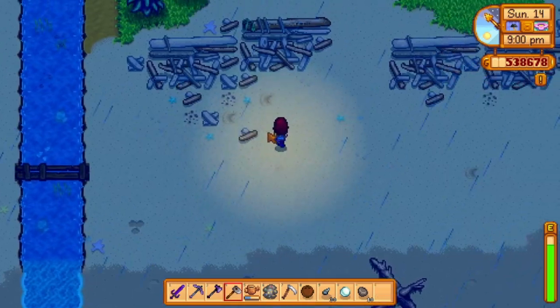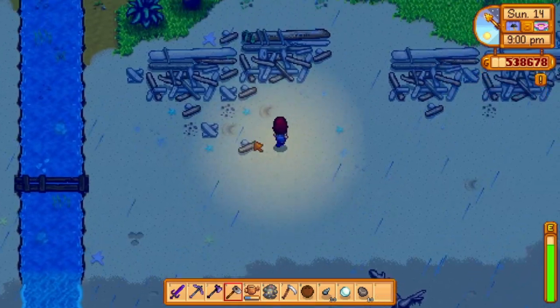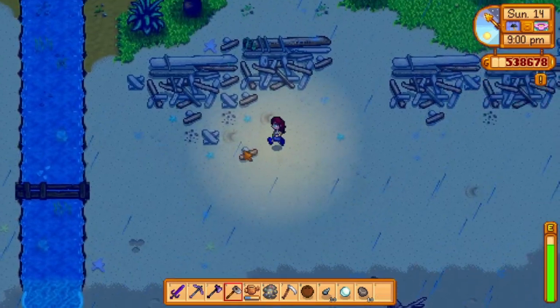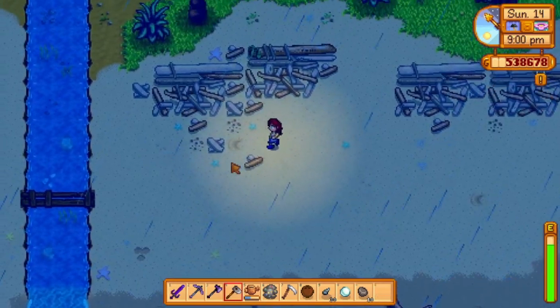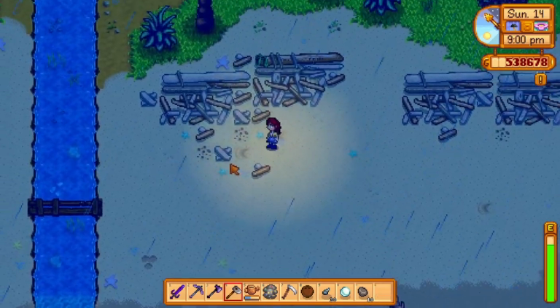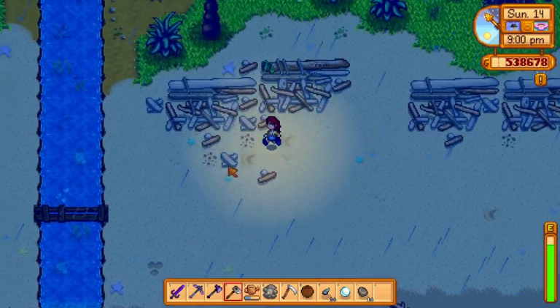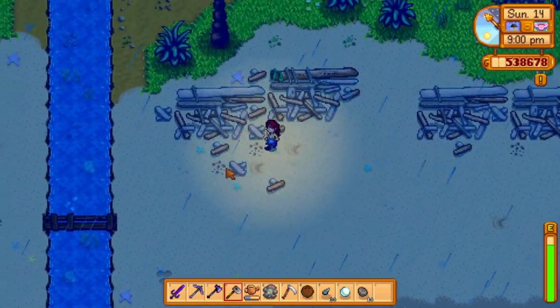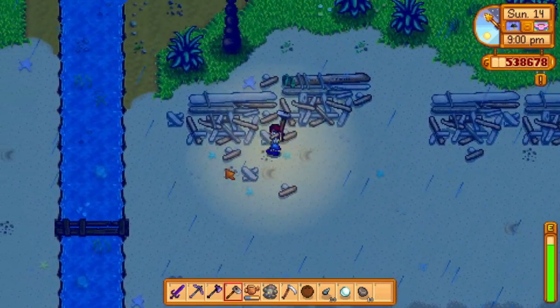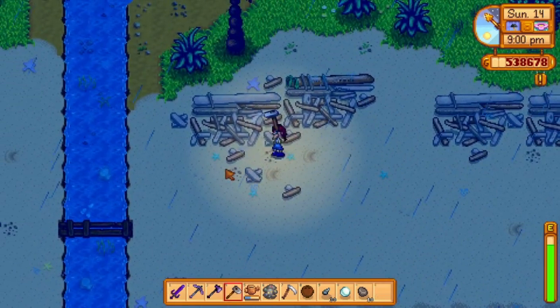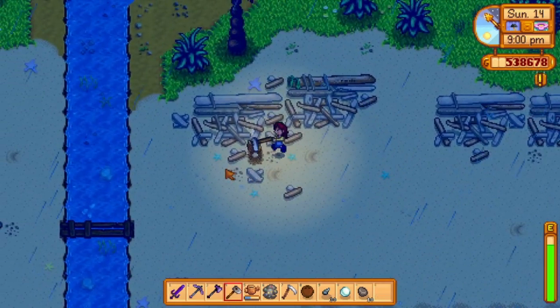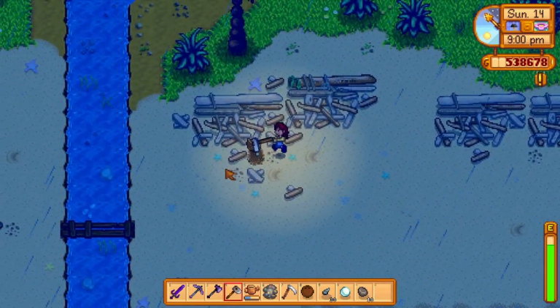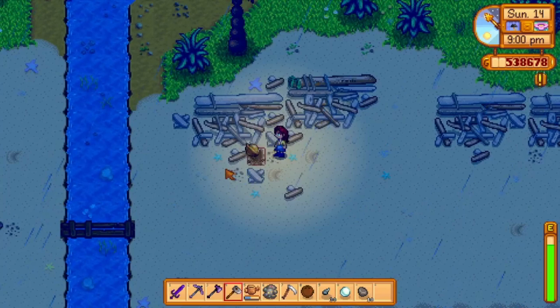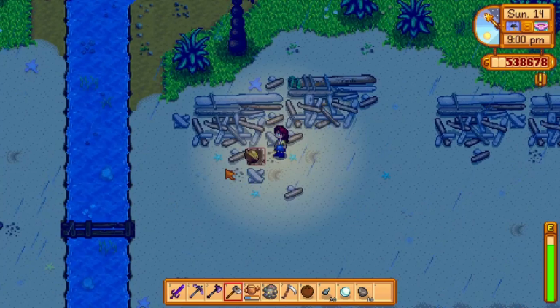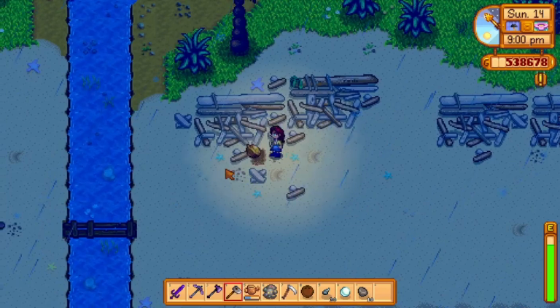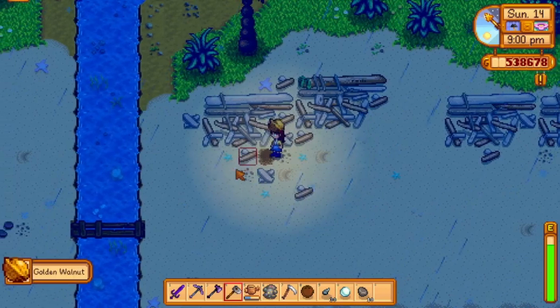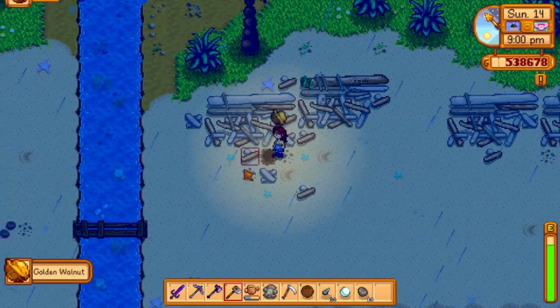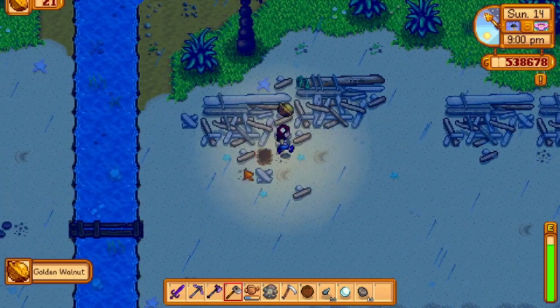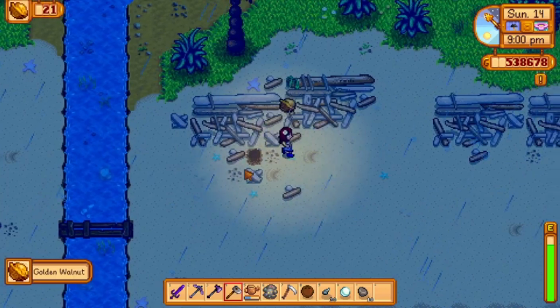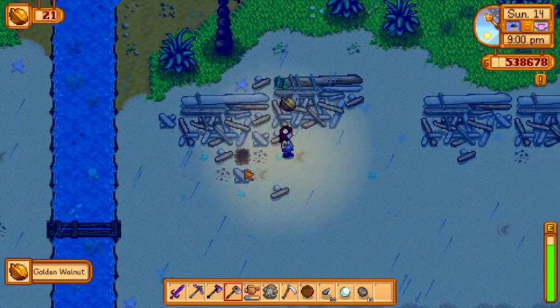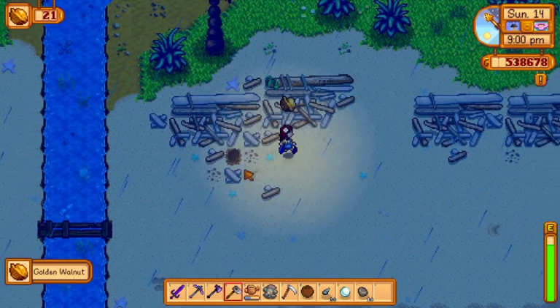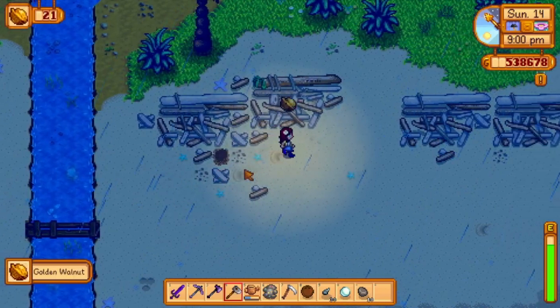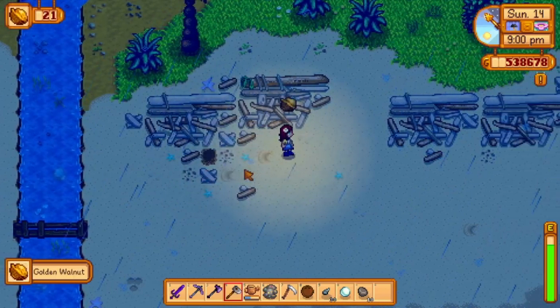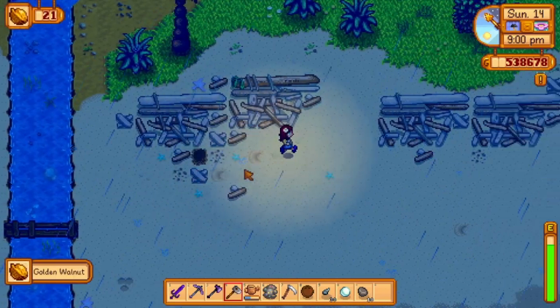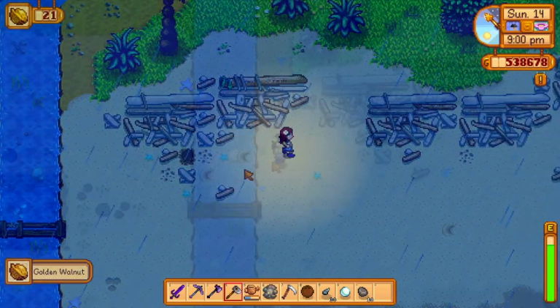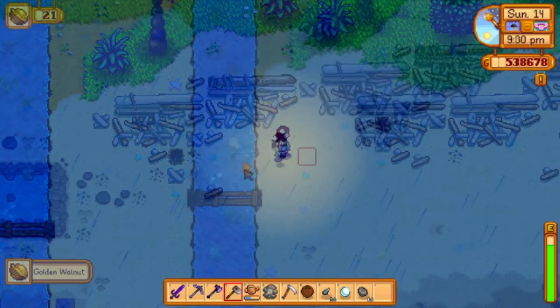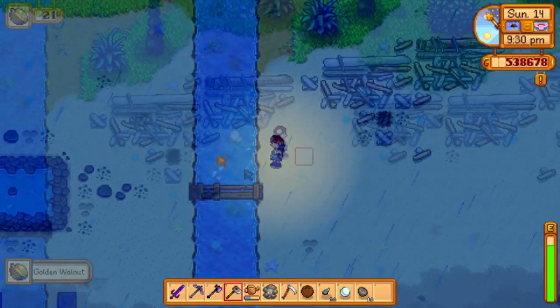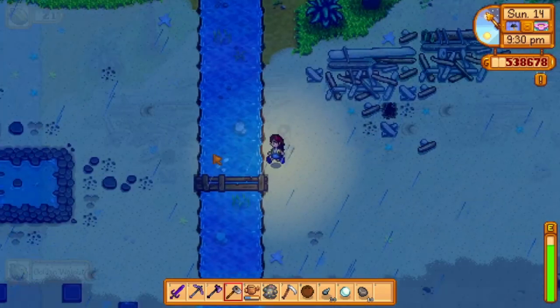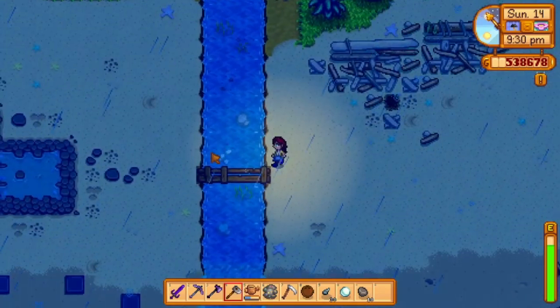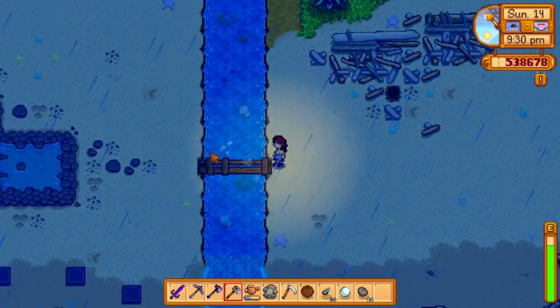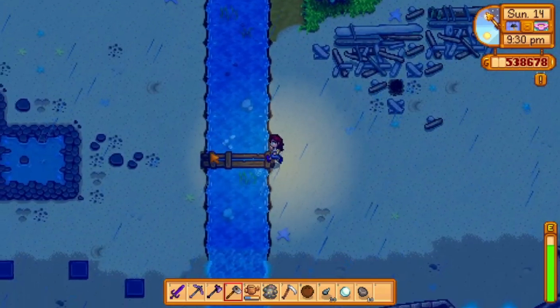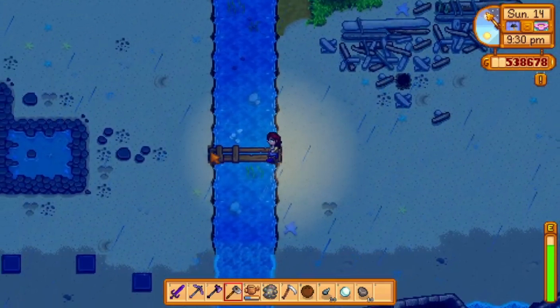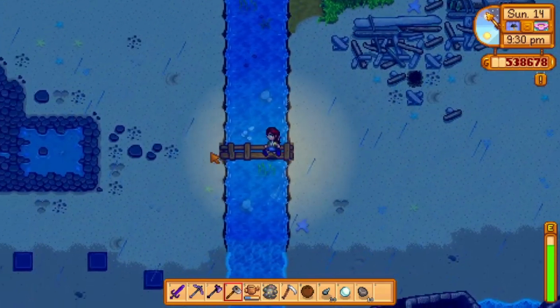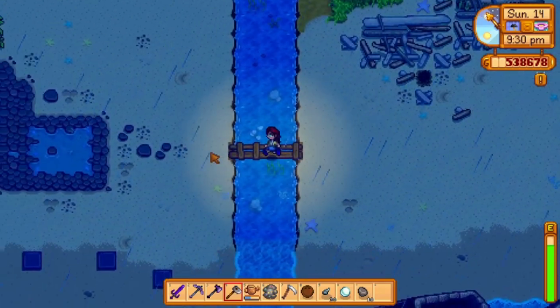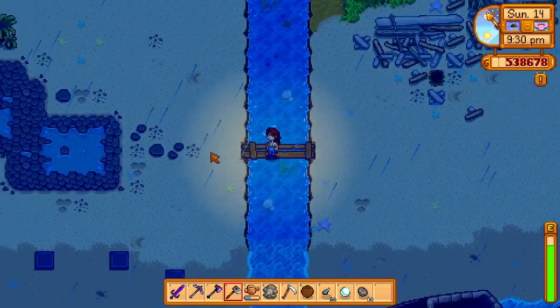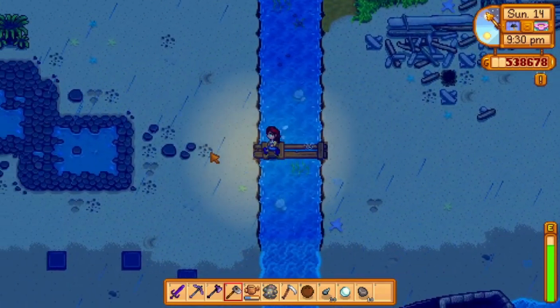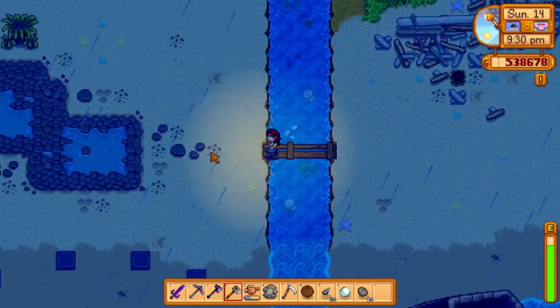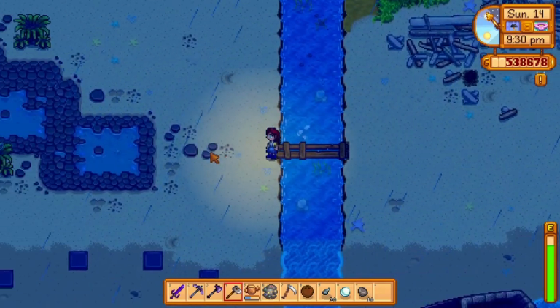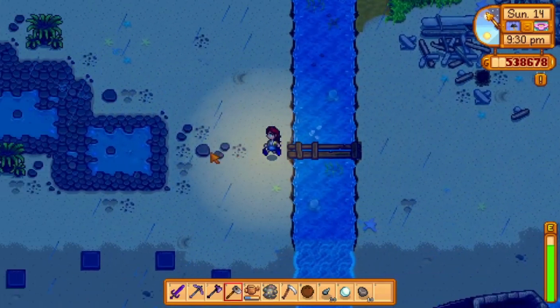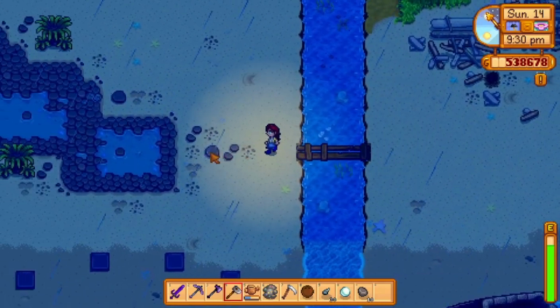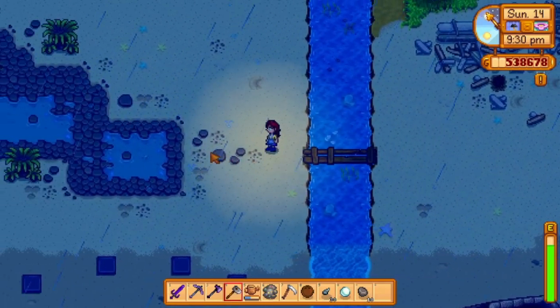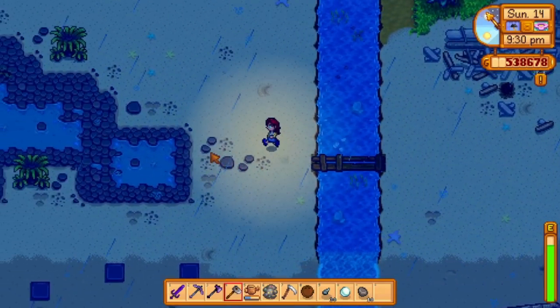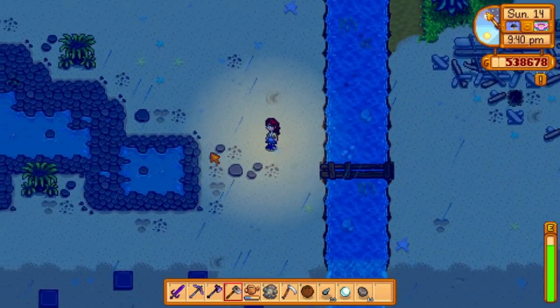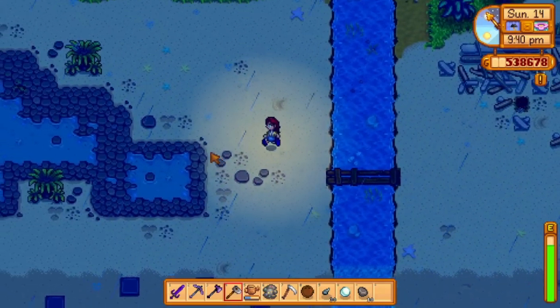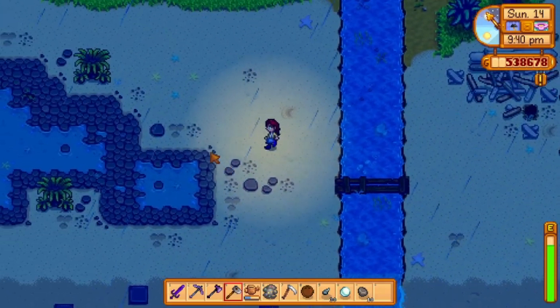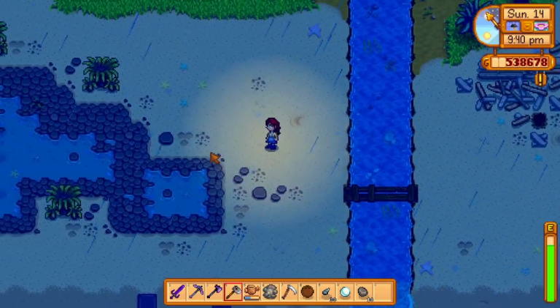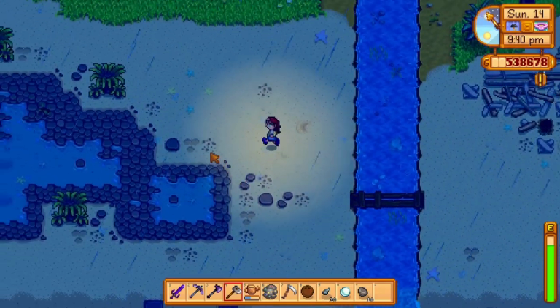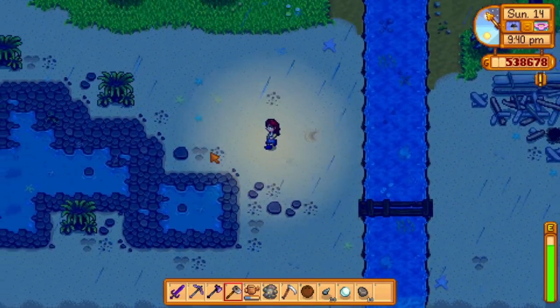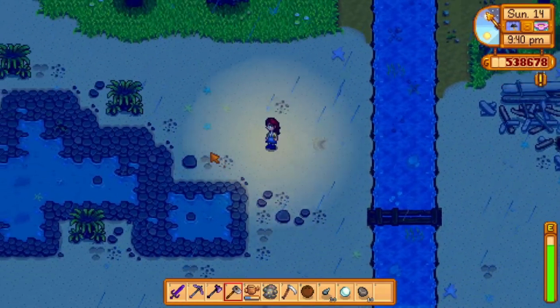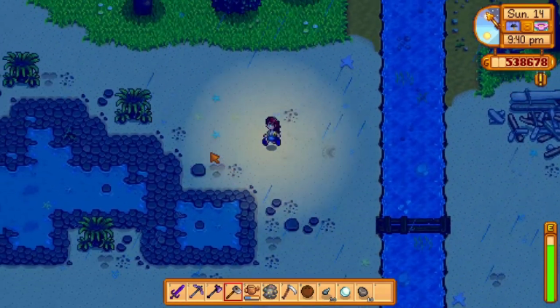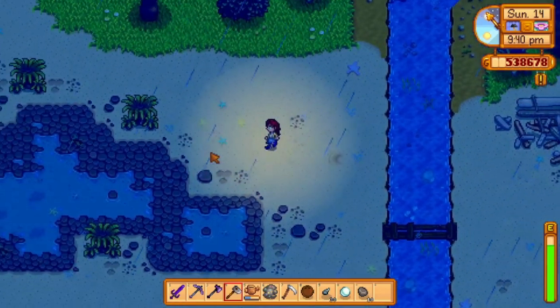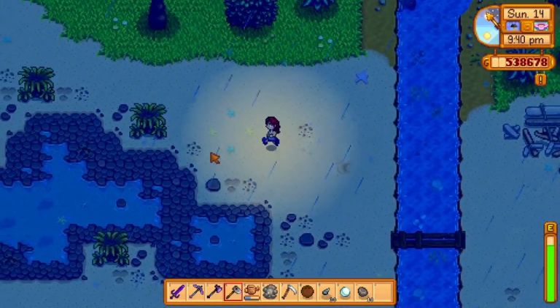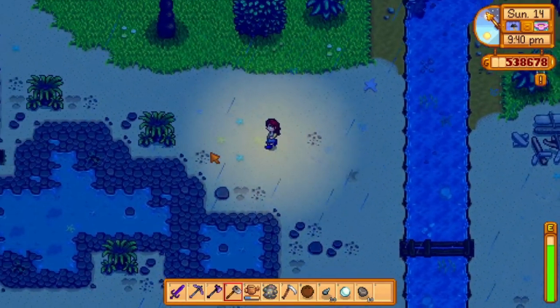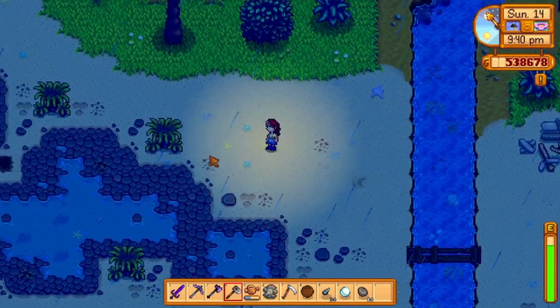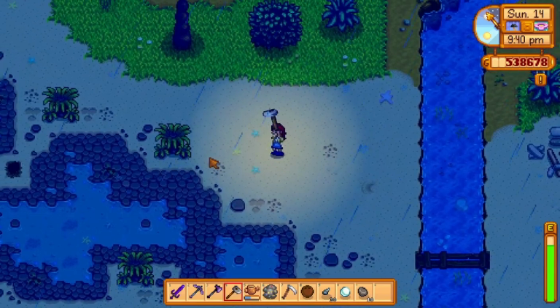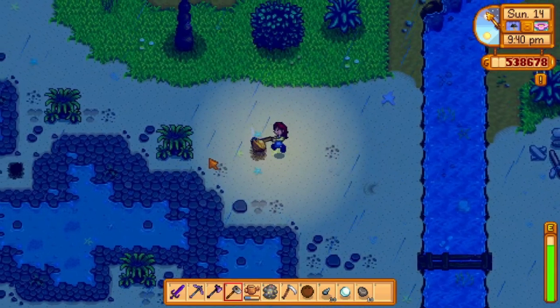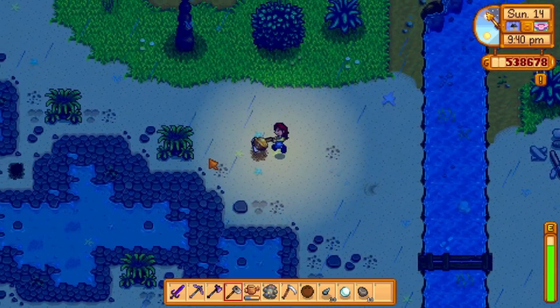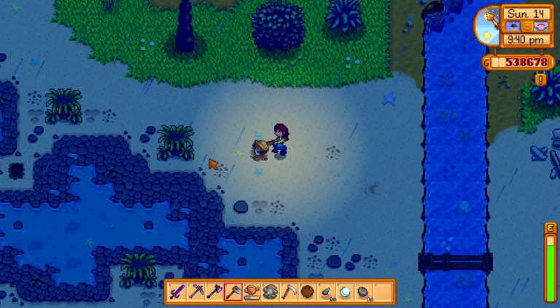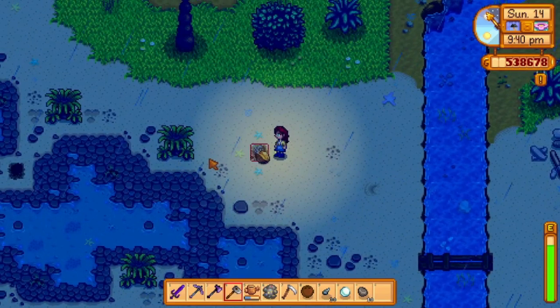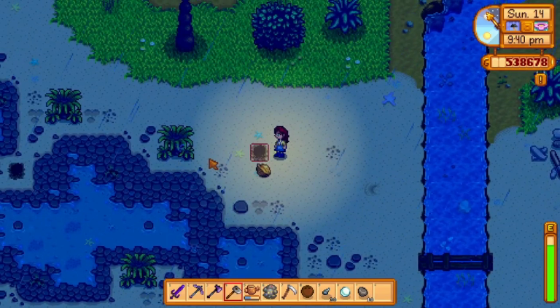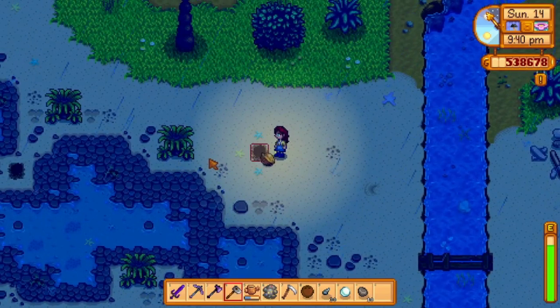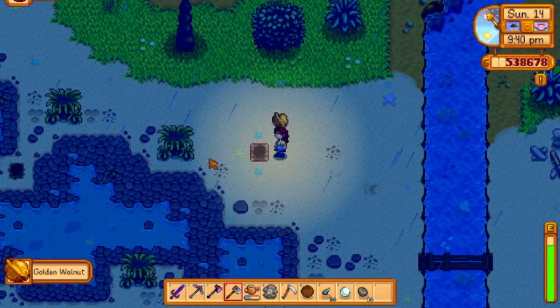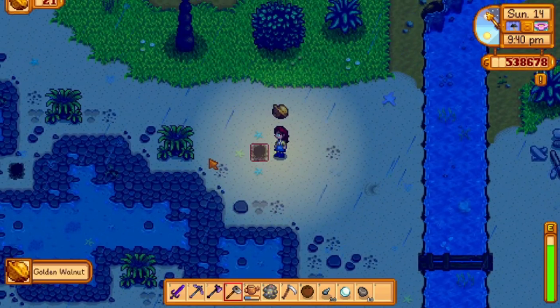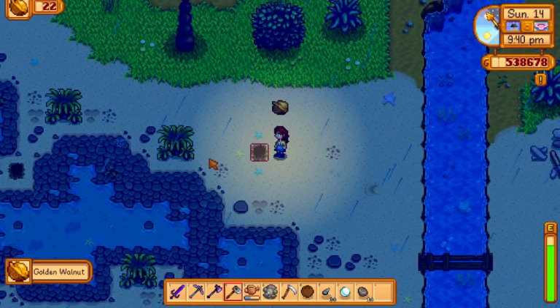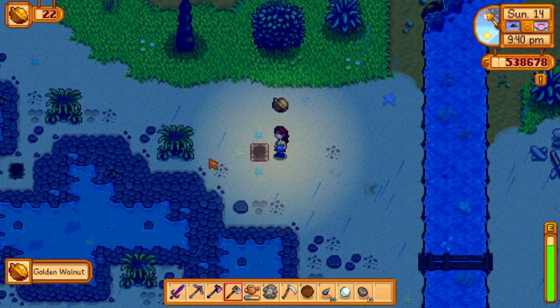Hoe on this spot here for another golden walnut and over here there are four shells. Hoe in between them for another golden walnut.